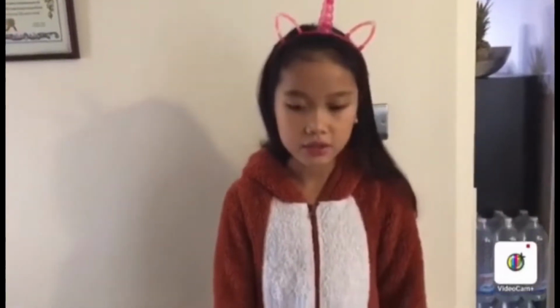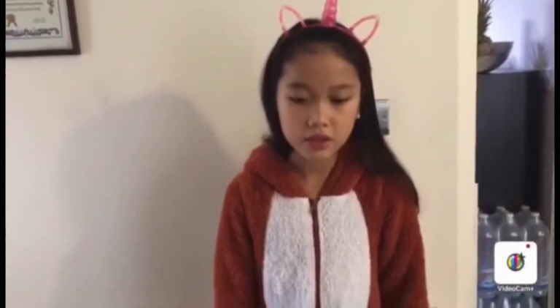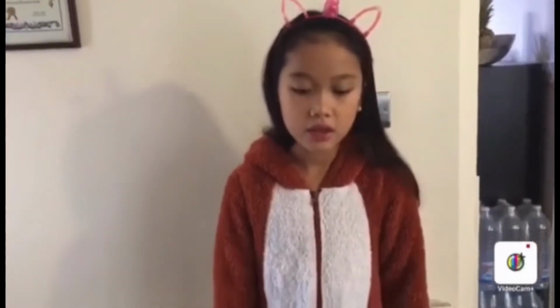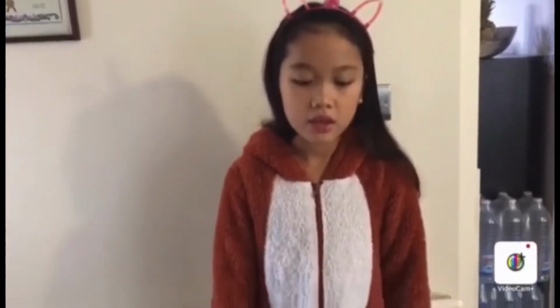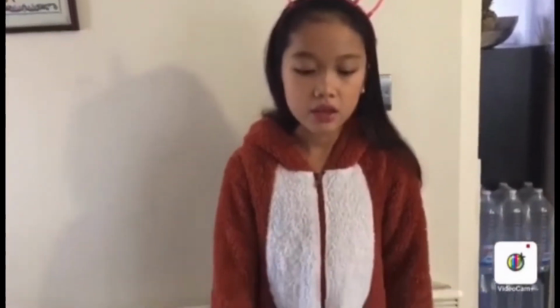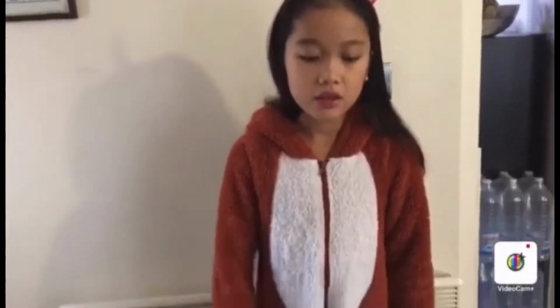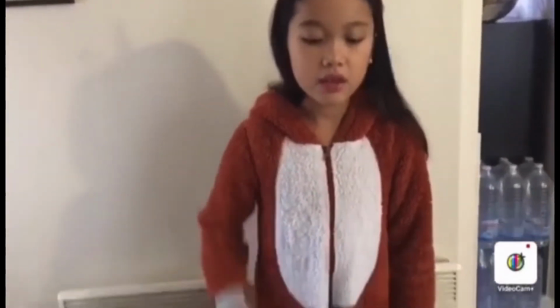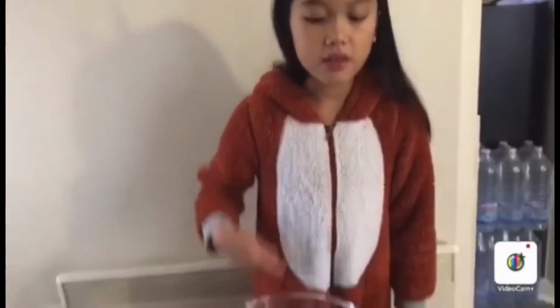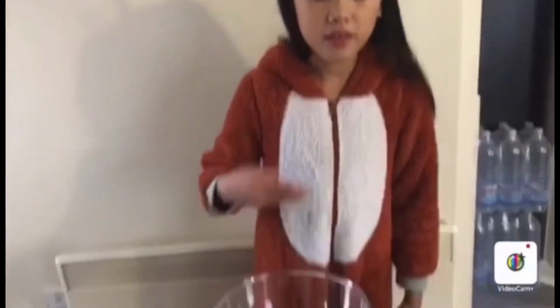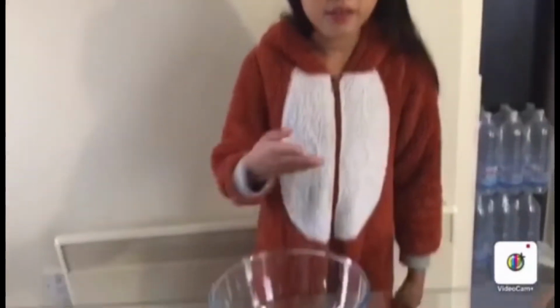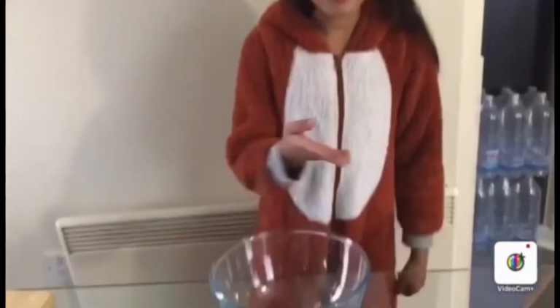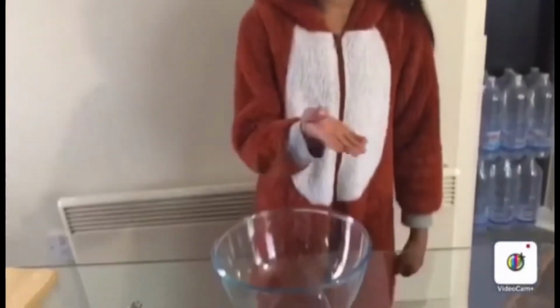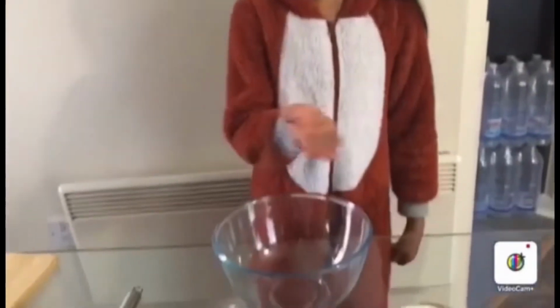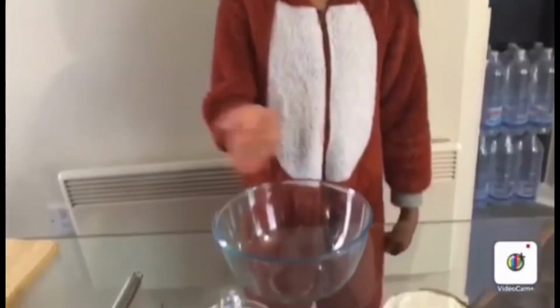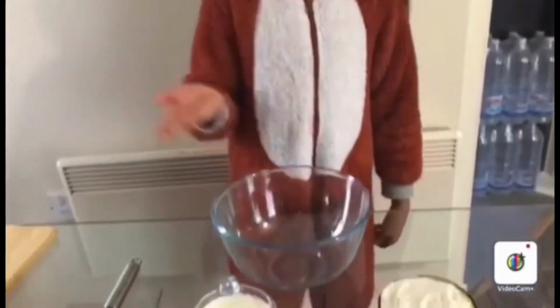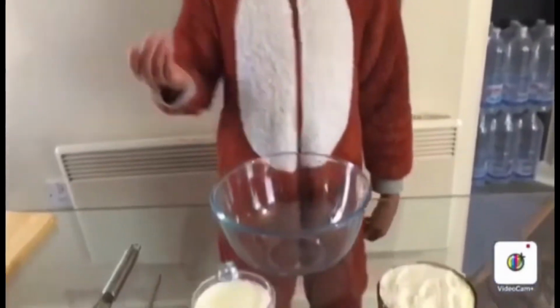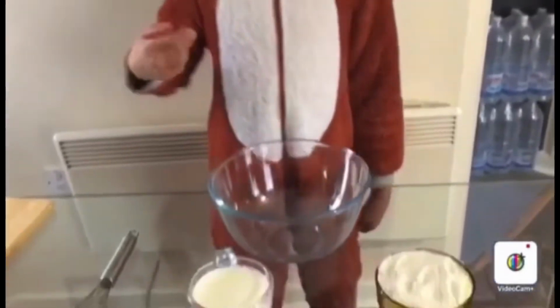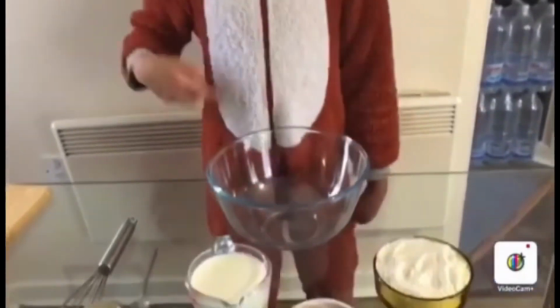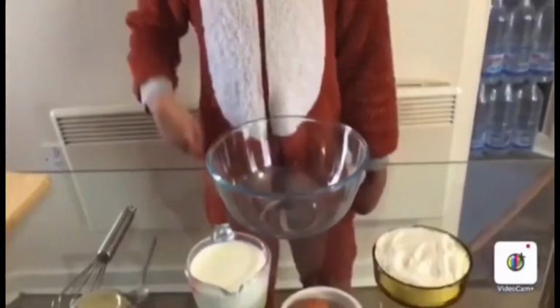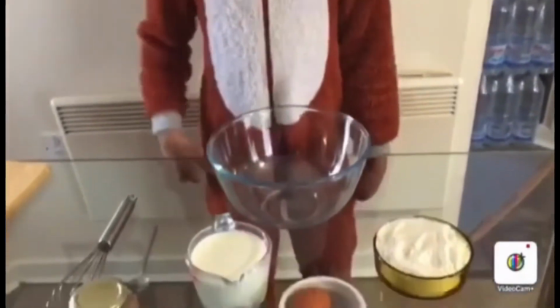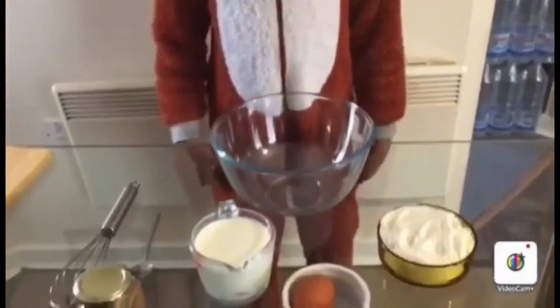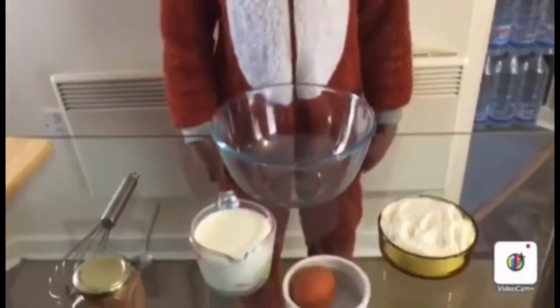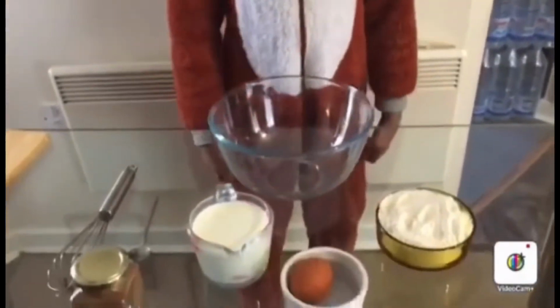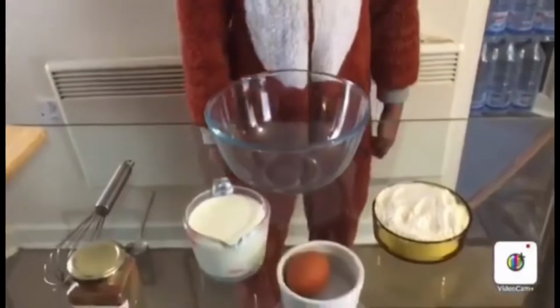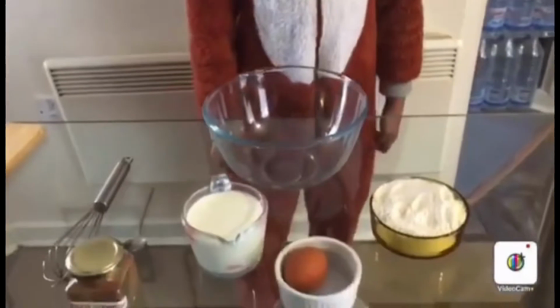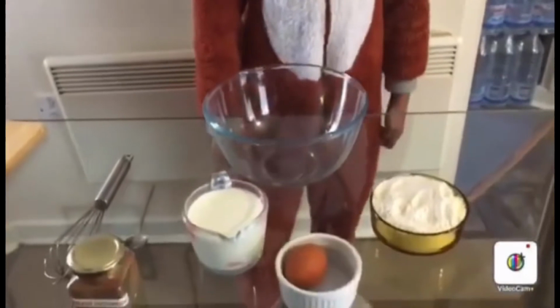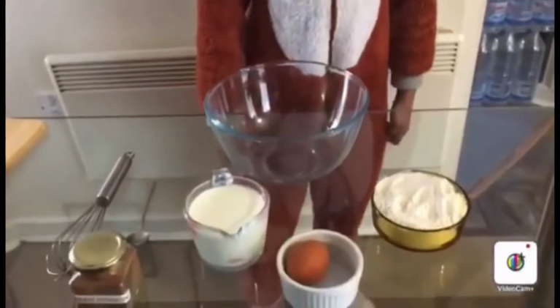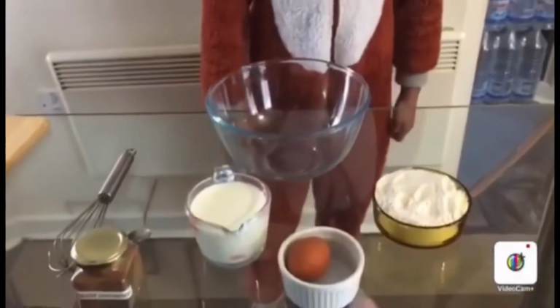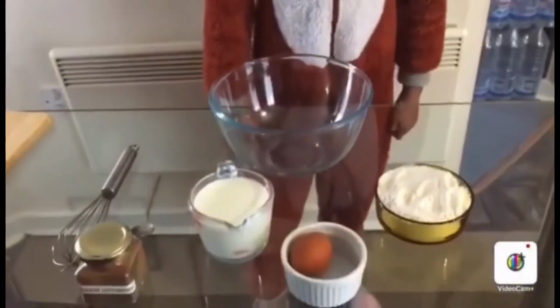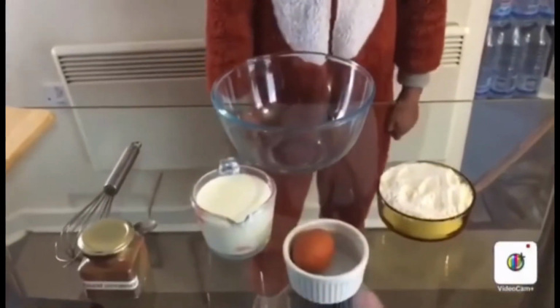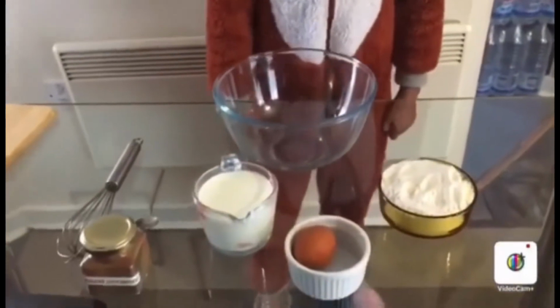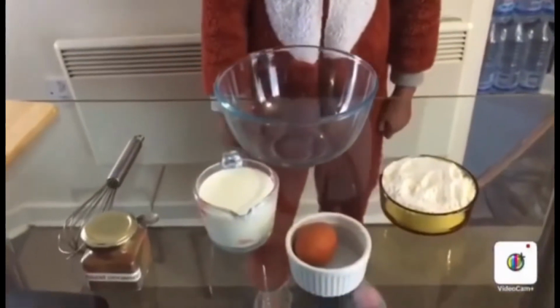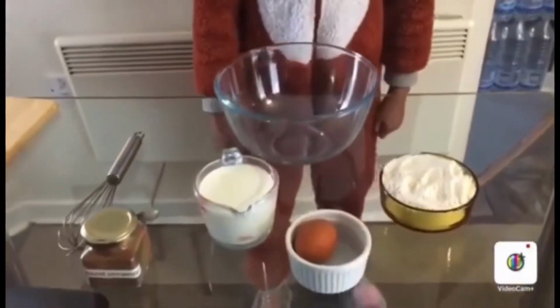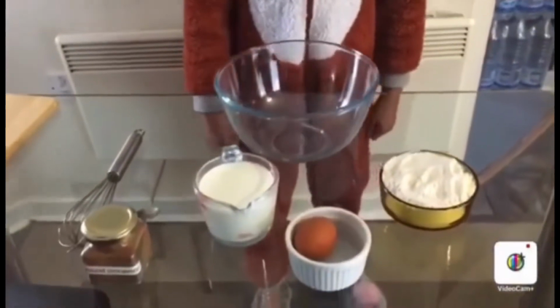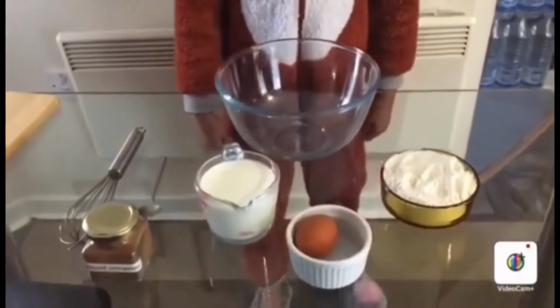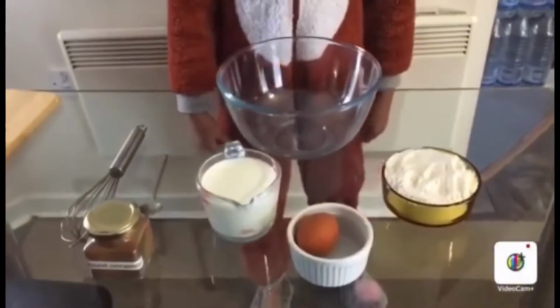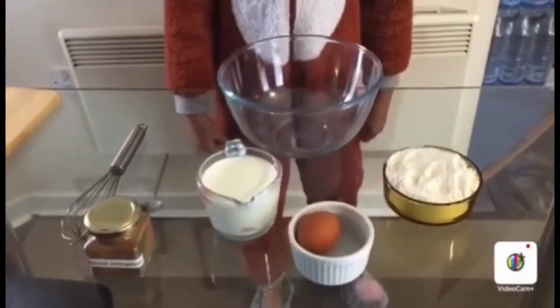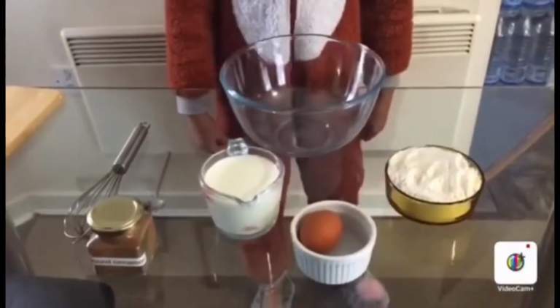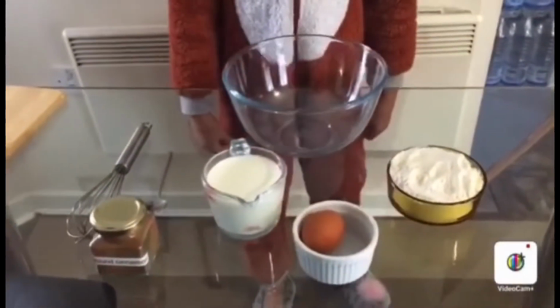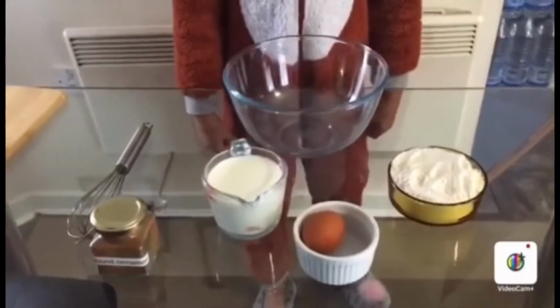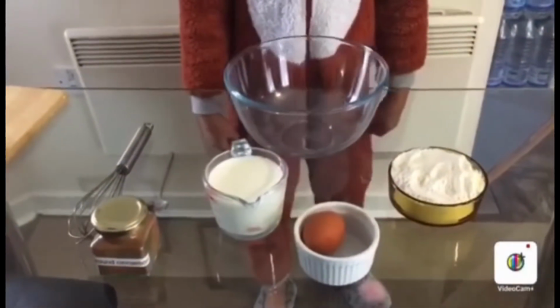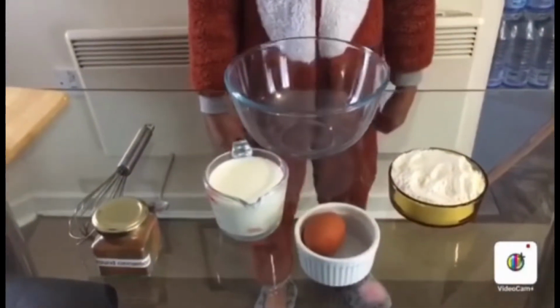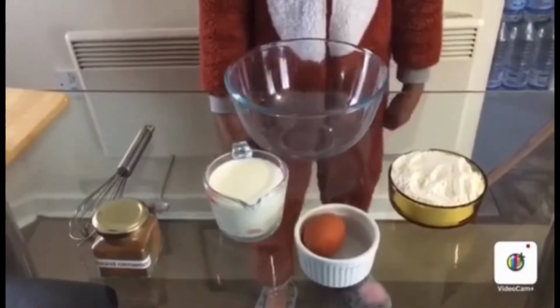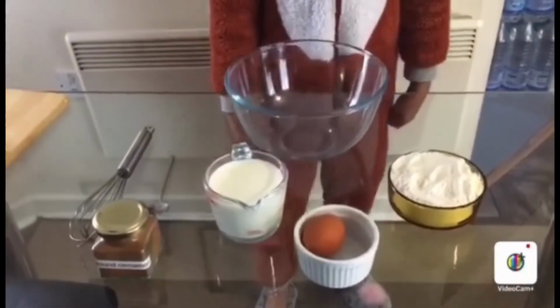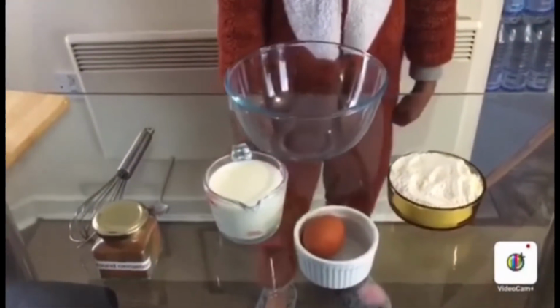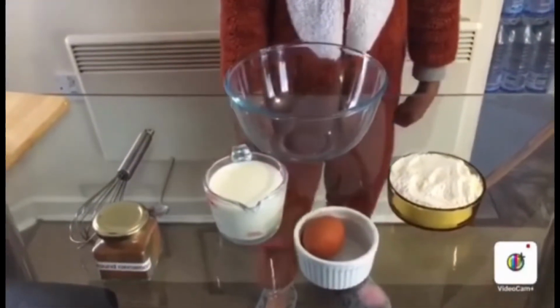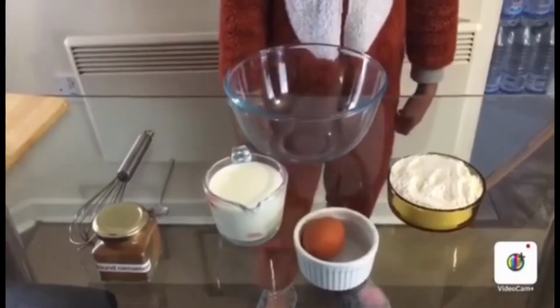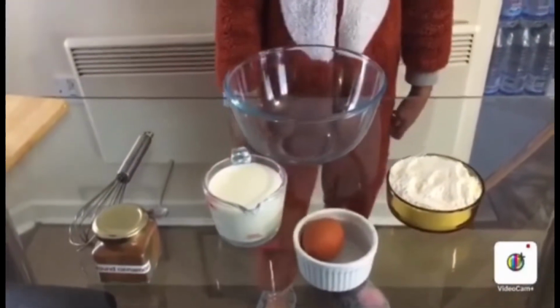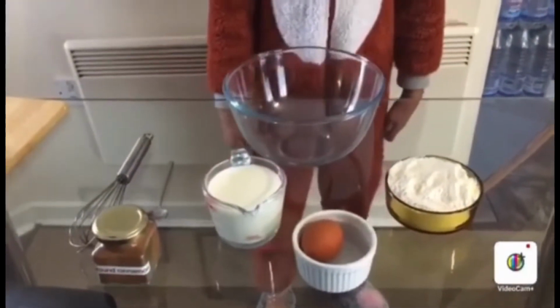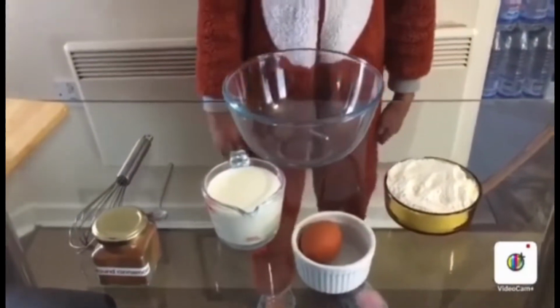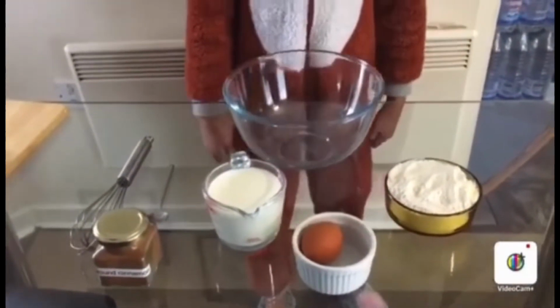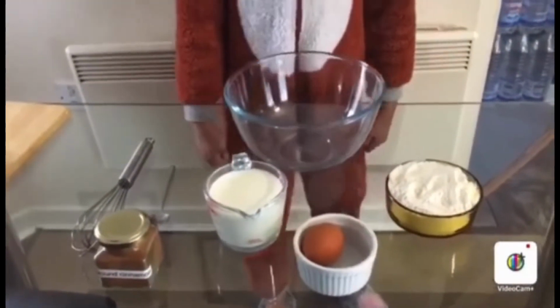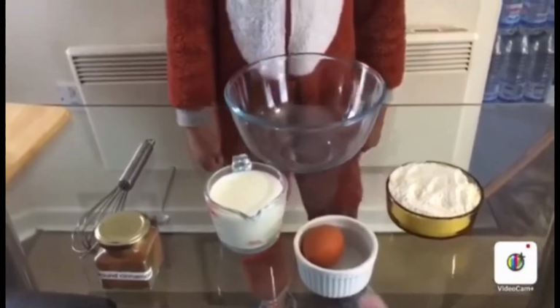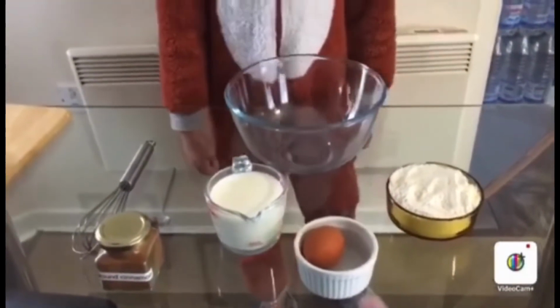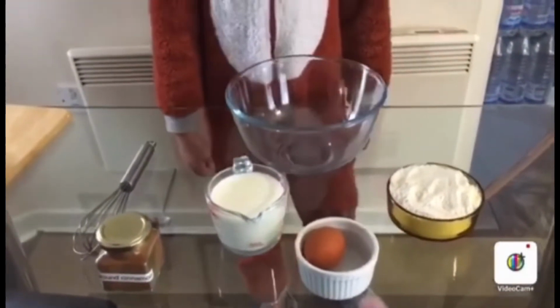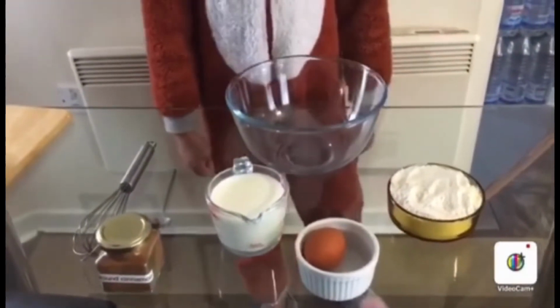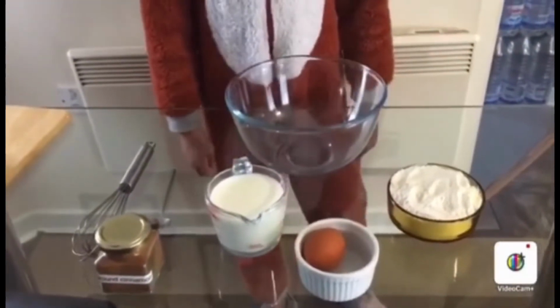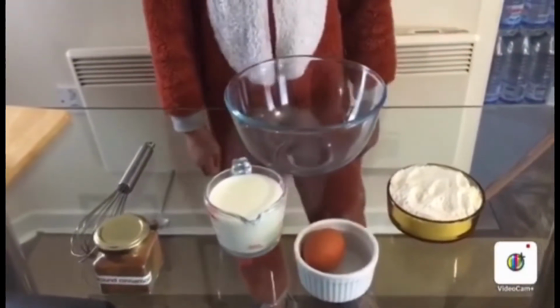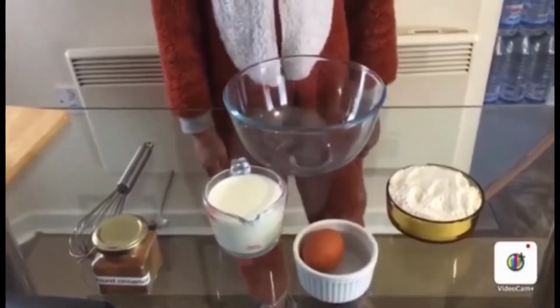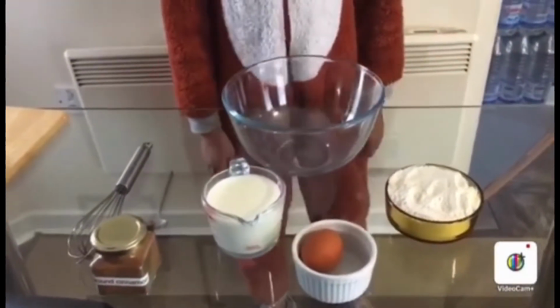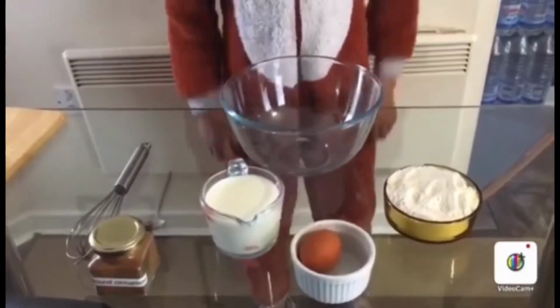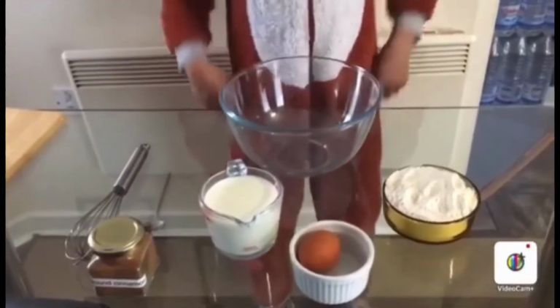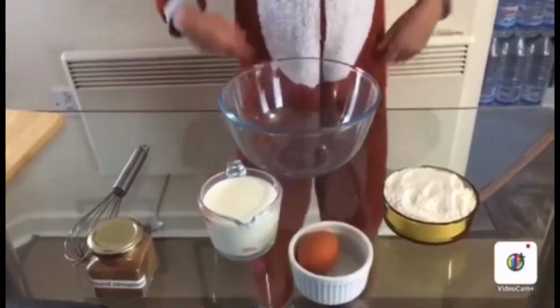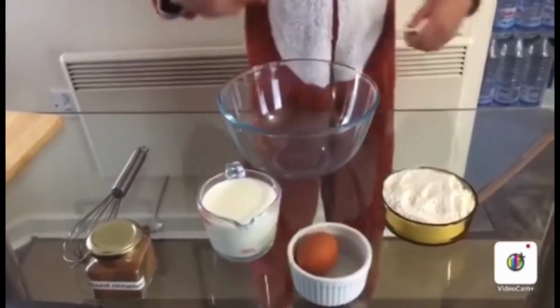These are the ingredients: one cup of milk, one egg, and a cup of flour.